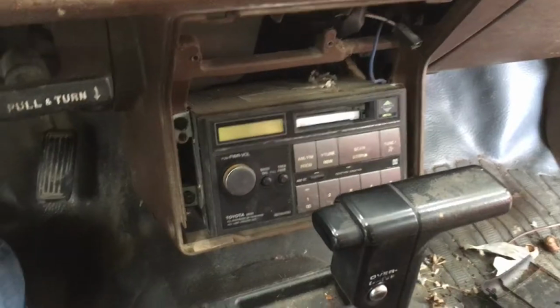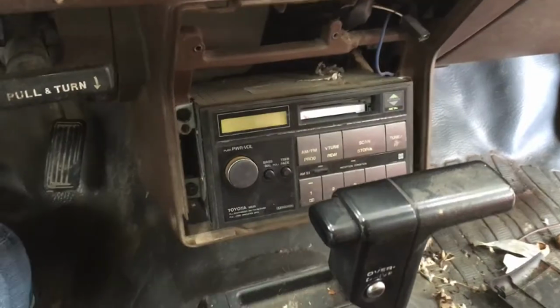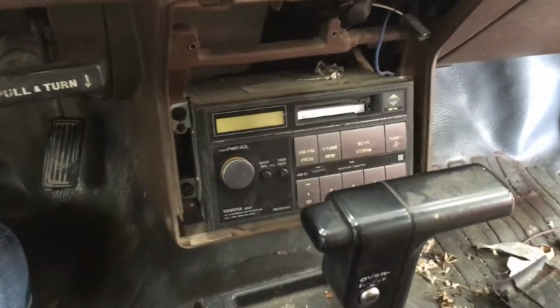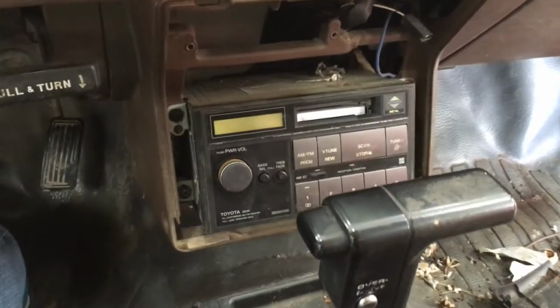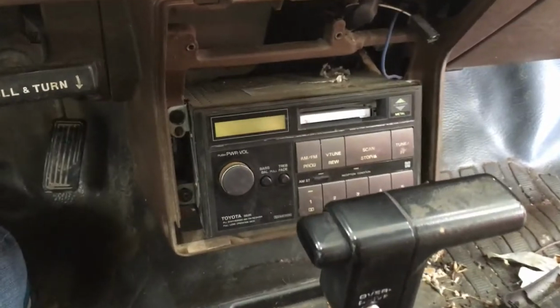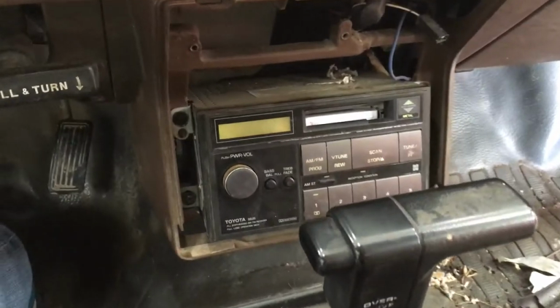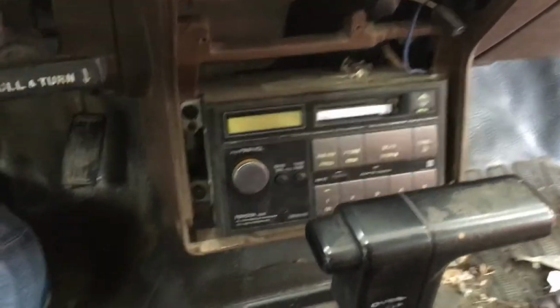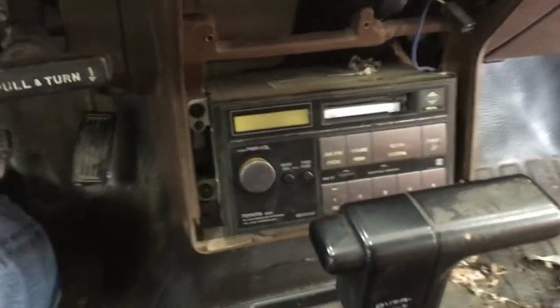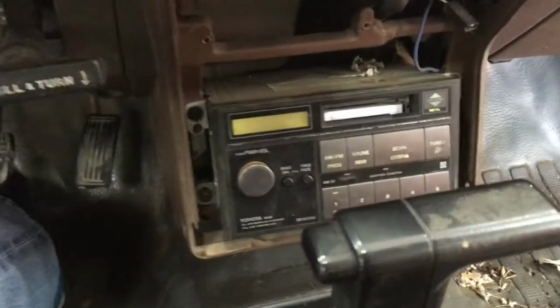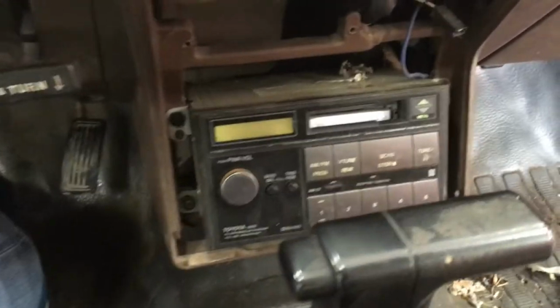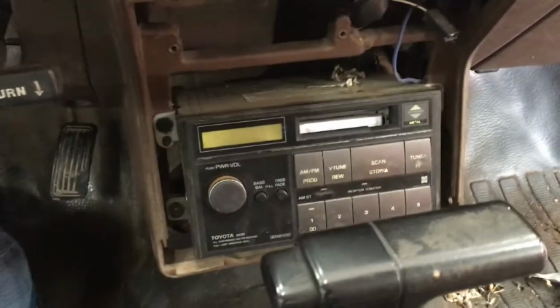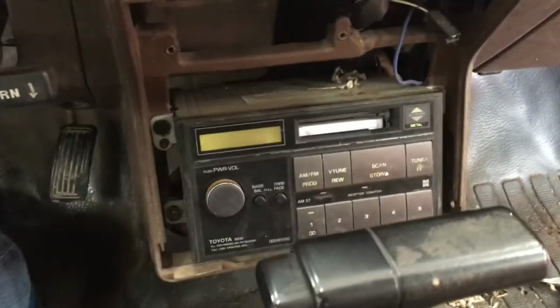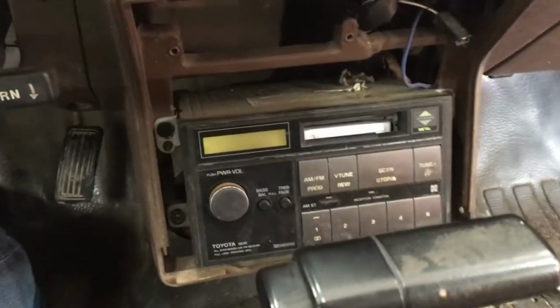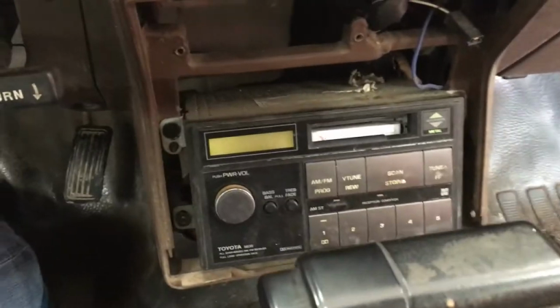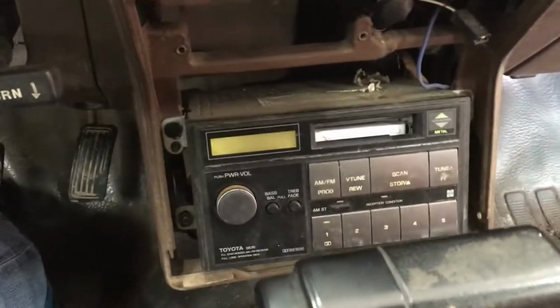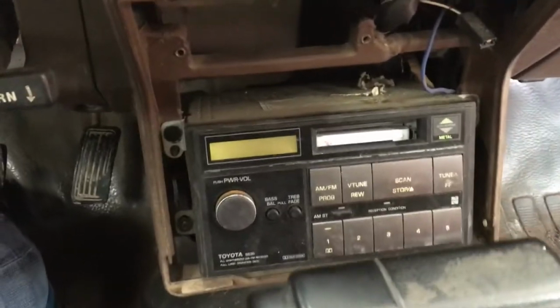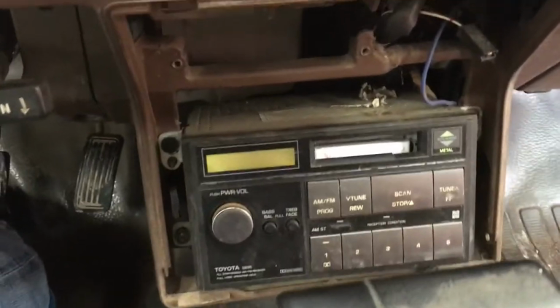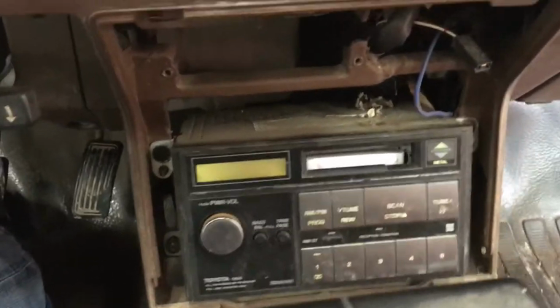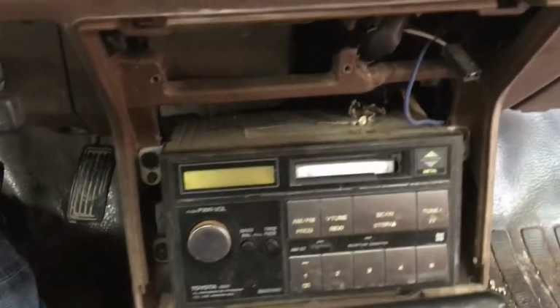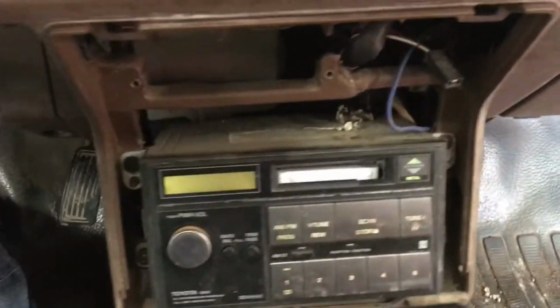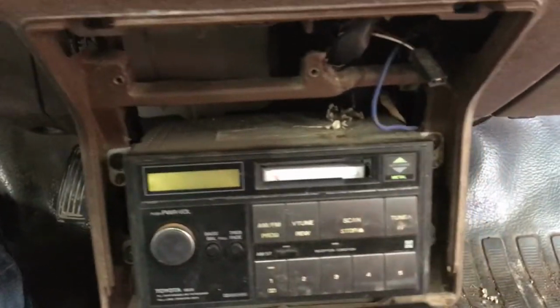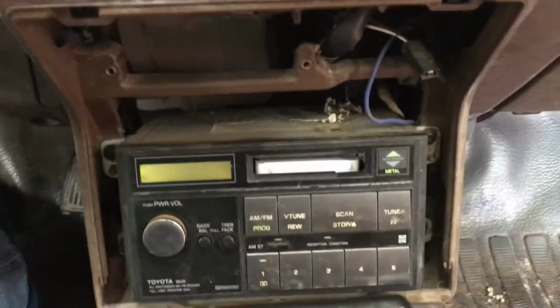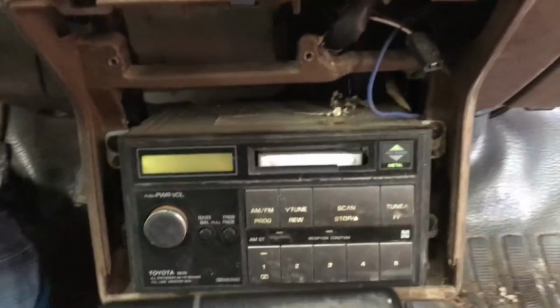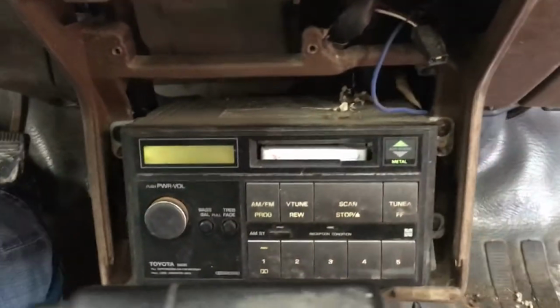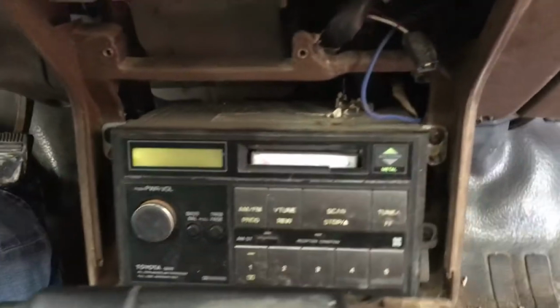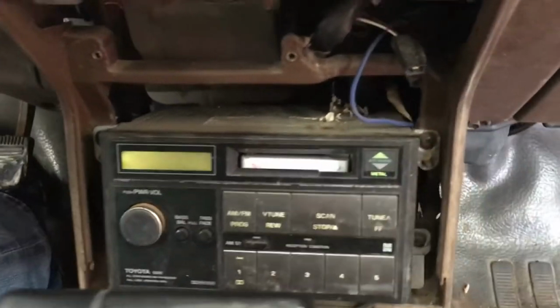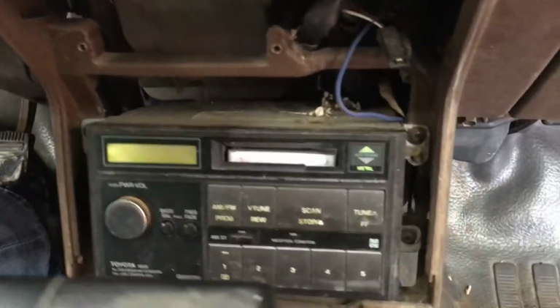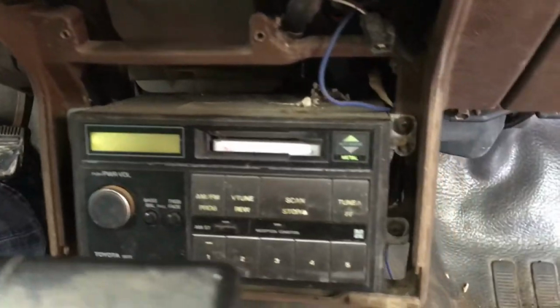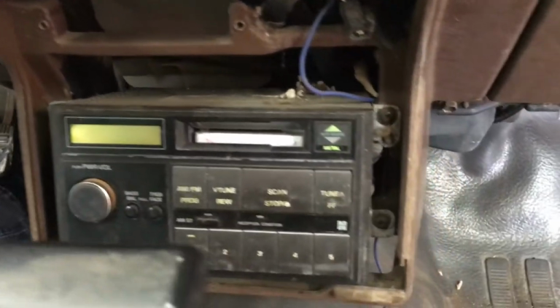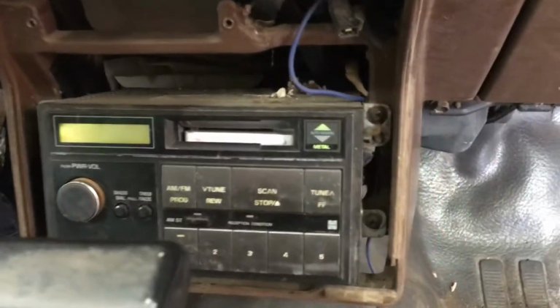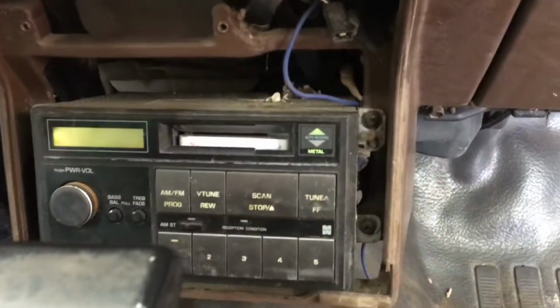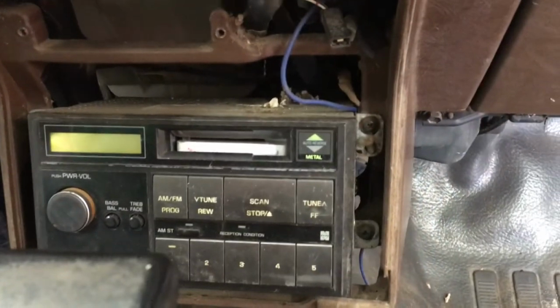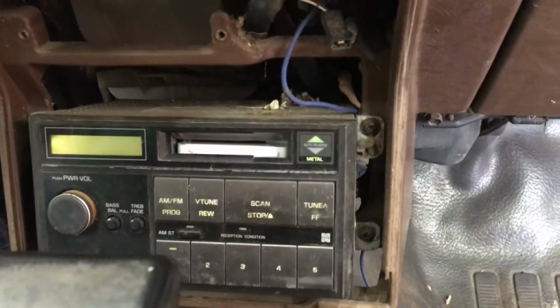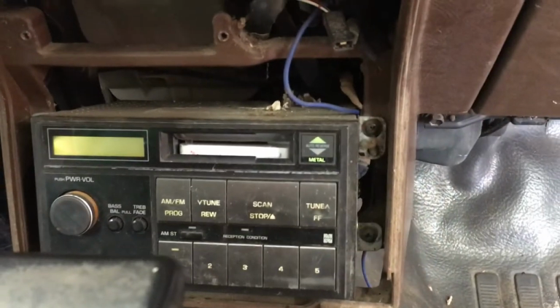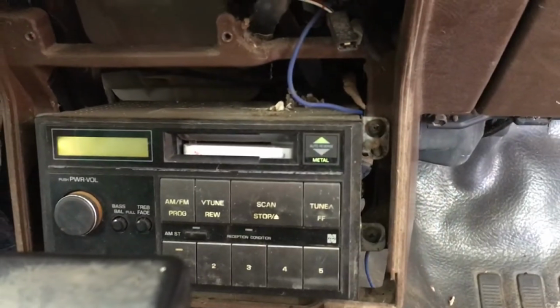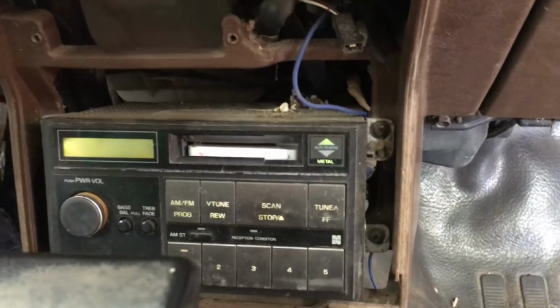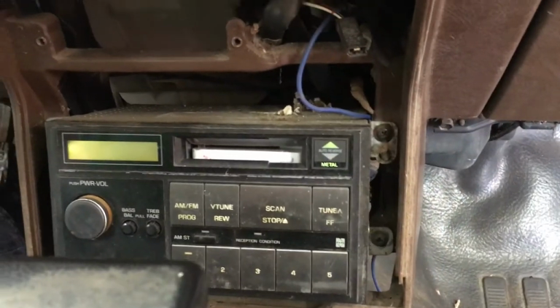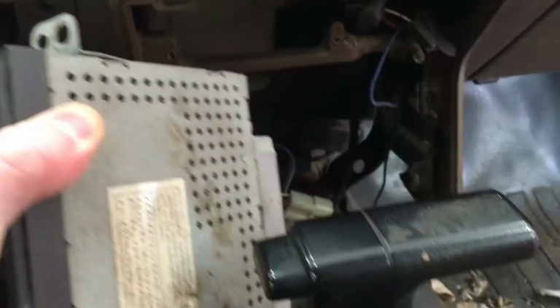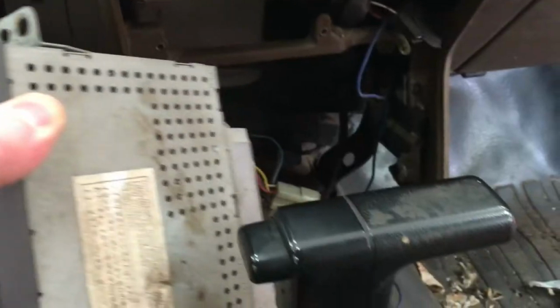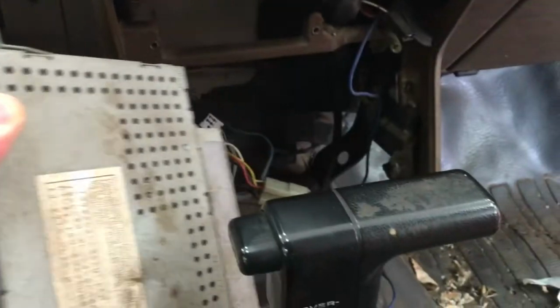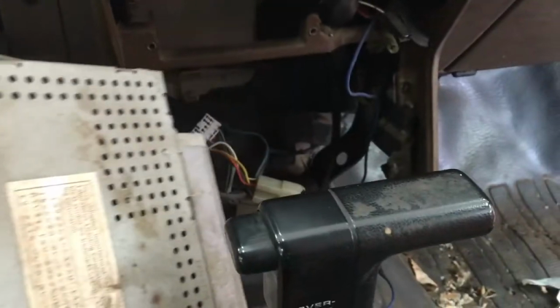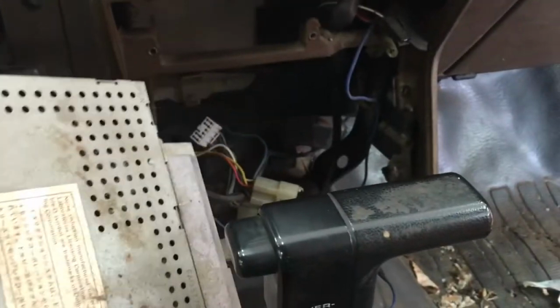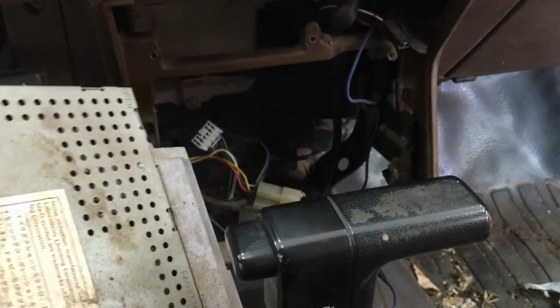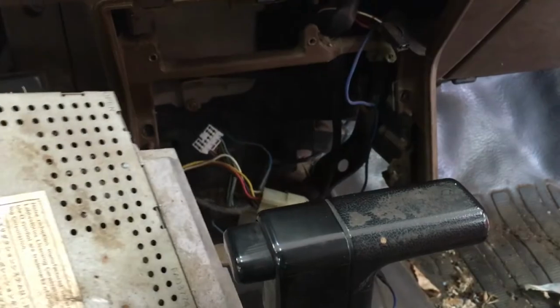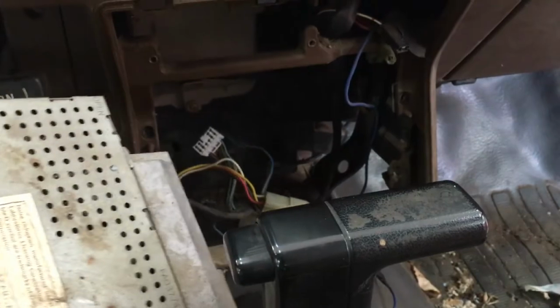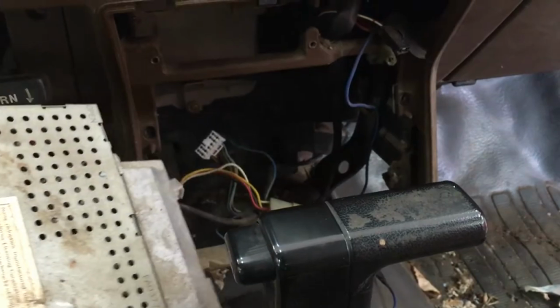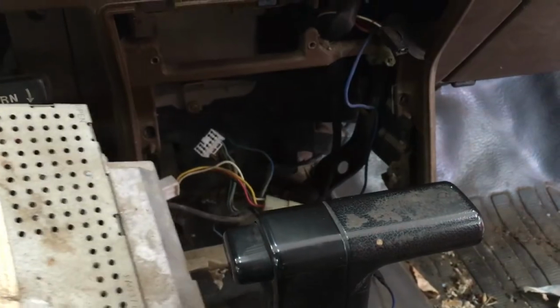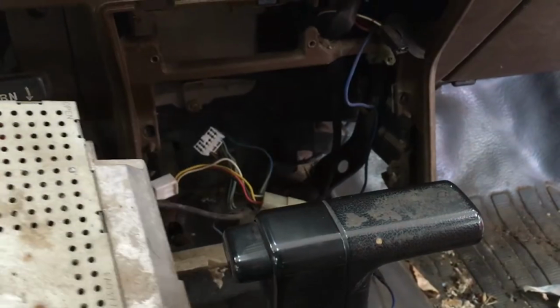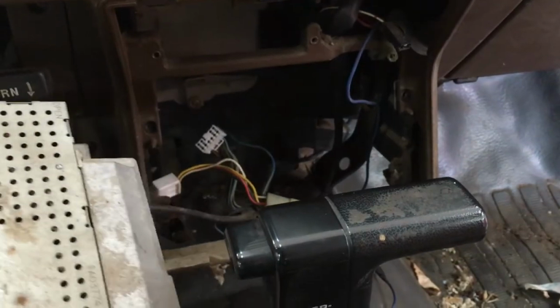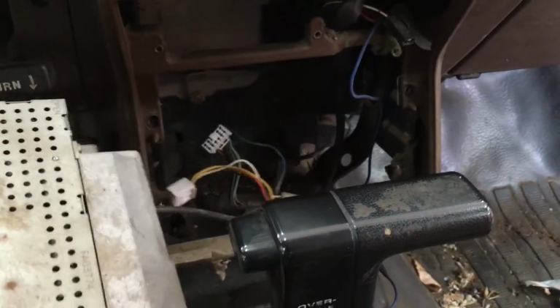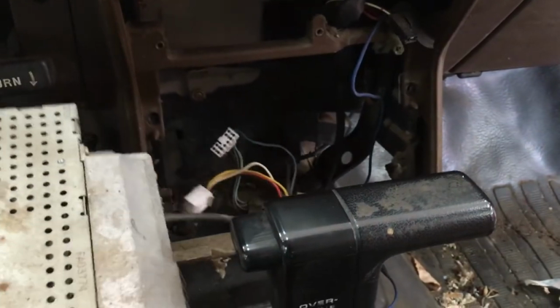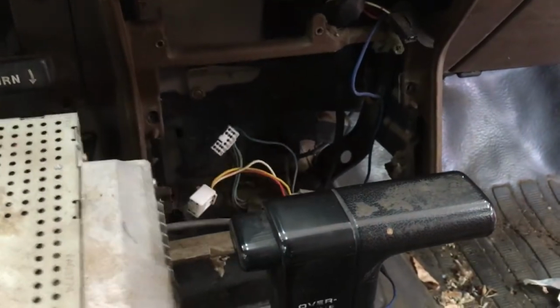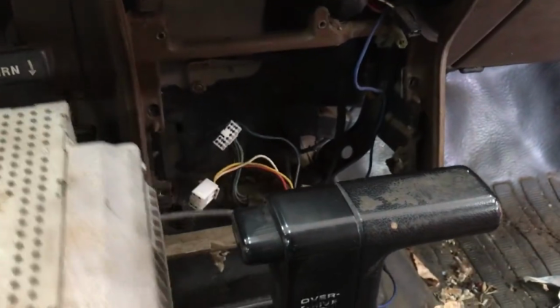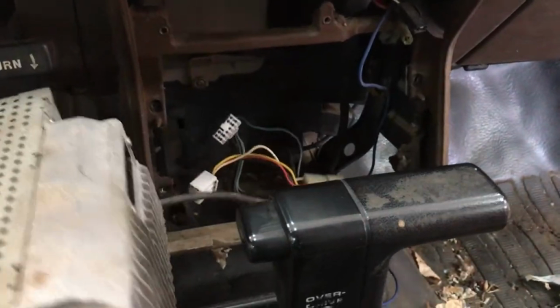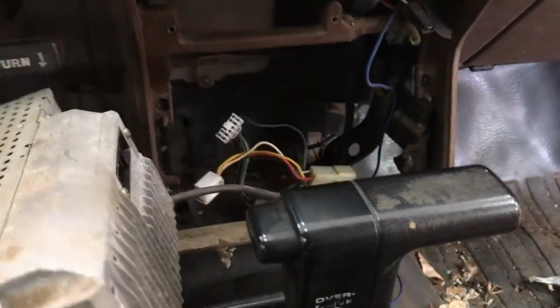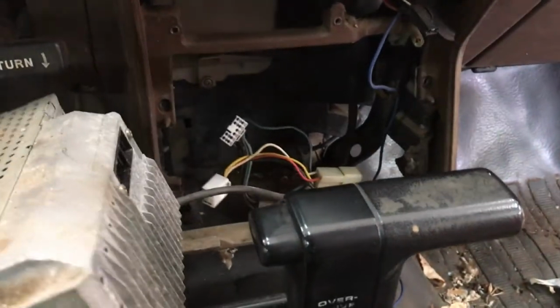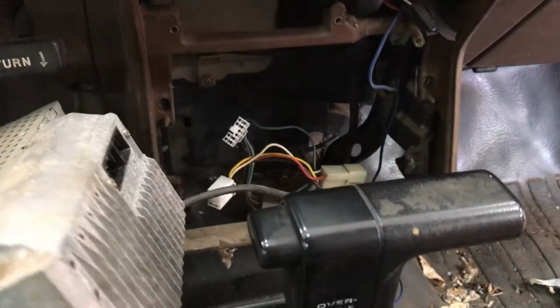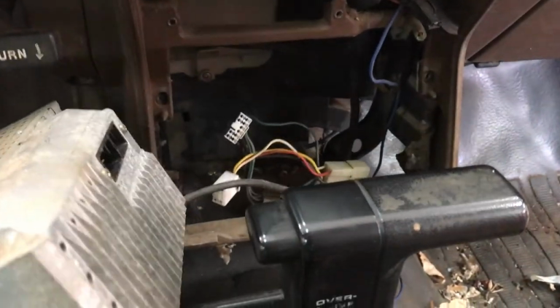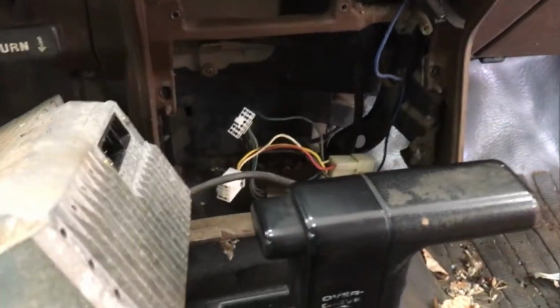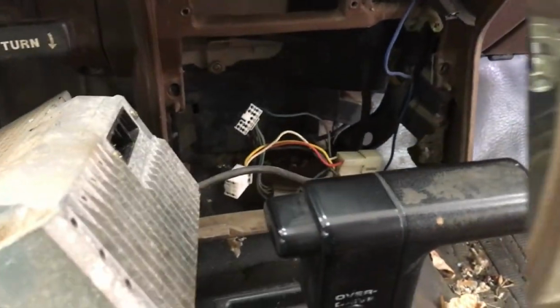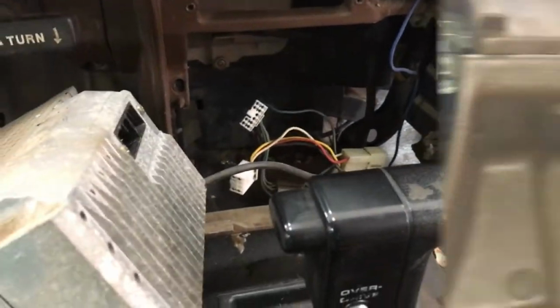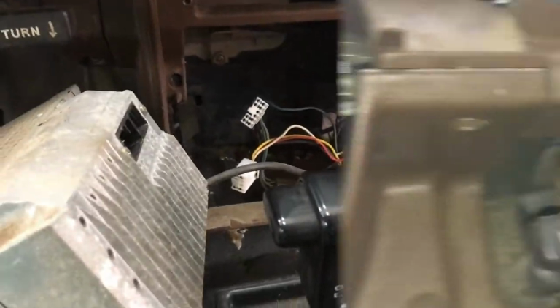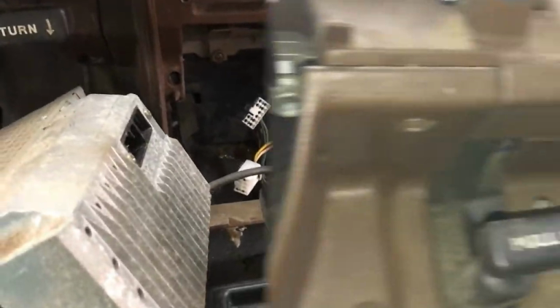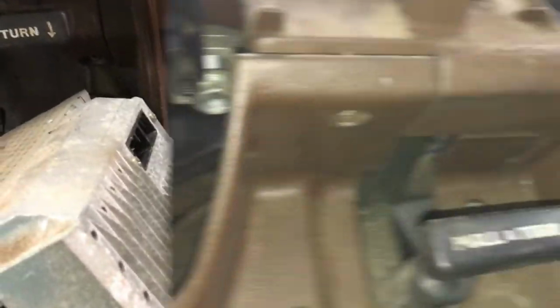The radio is simple — just two screws to remove on each side. Then unplug the harness and antenna from the back and it's free.